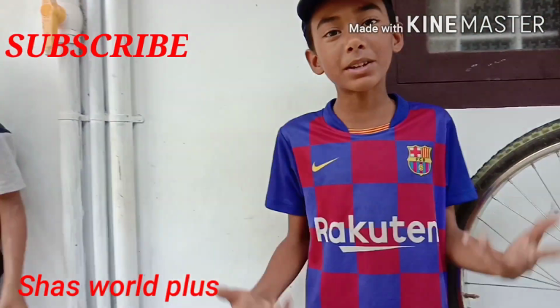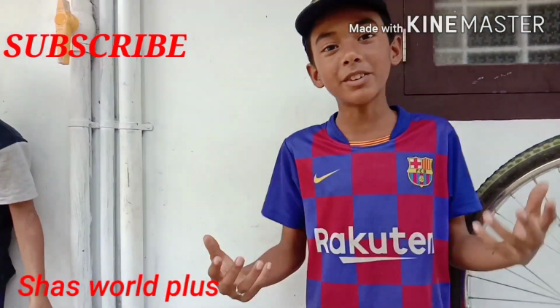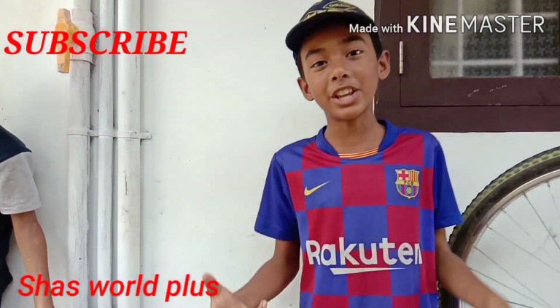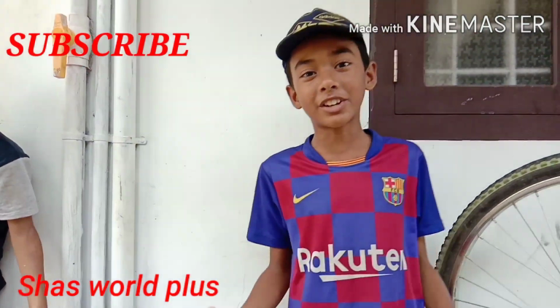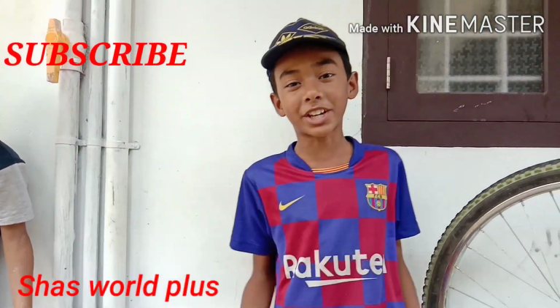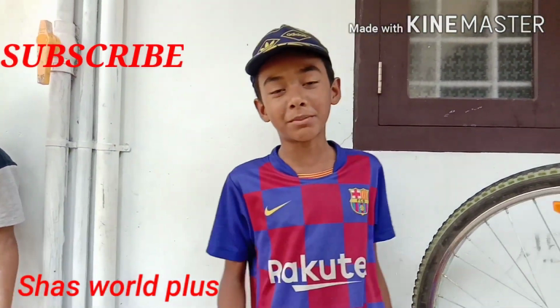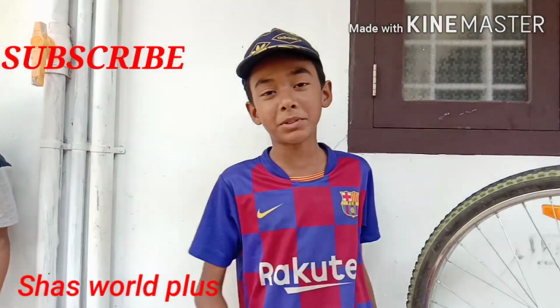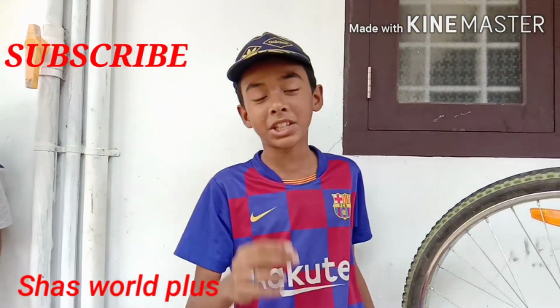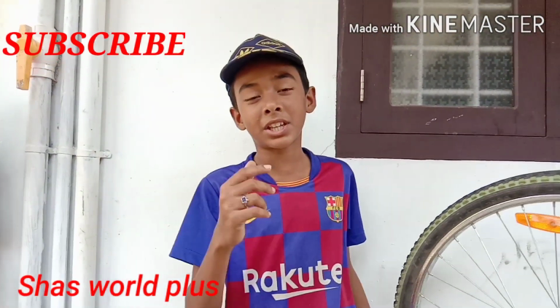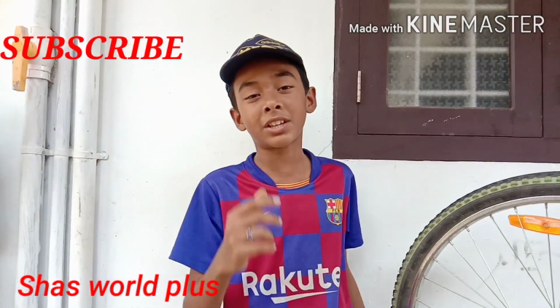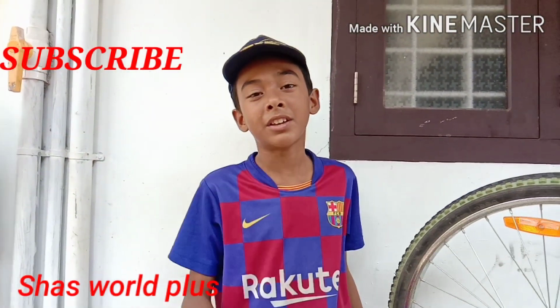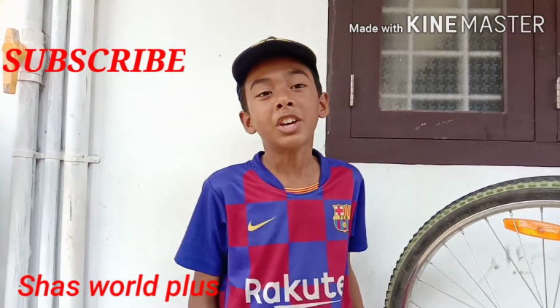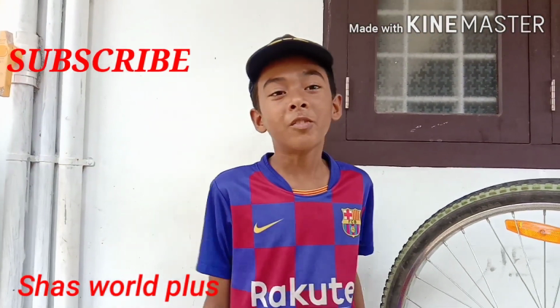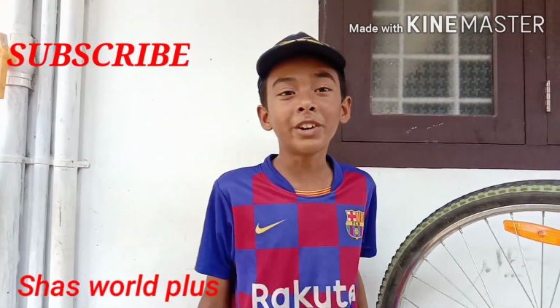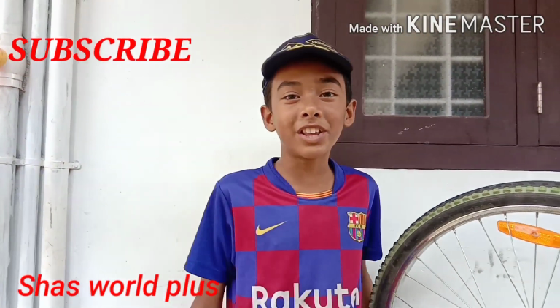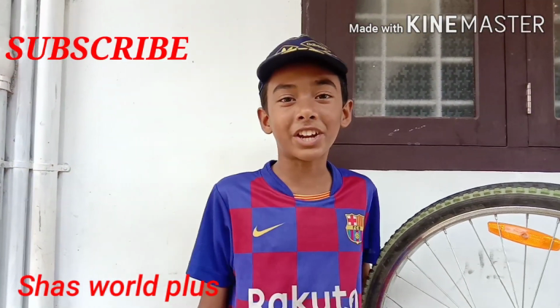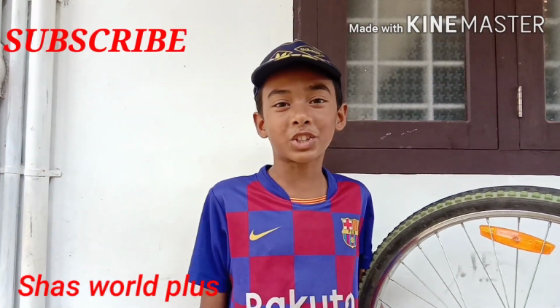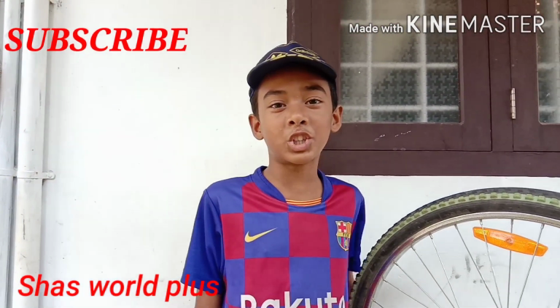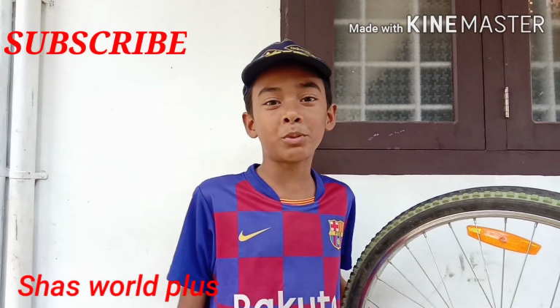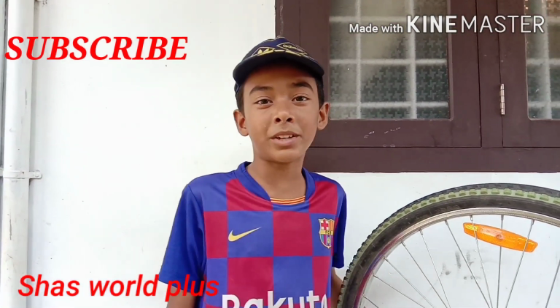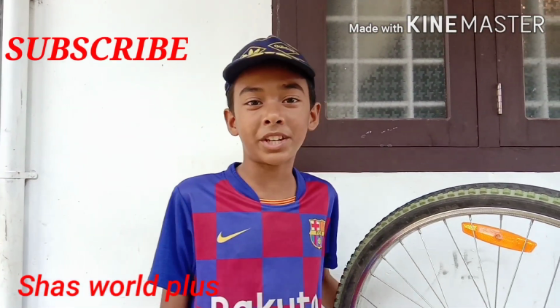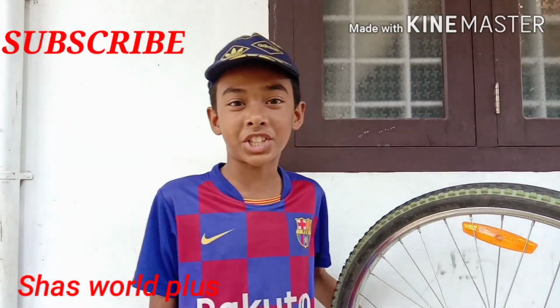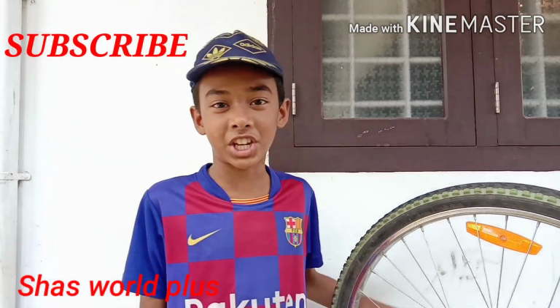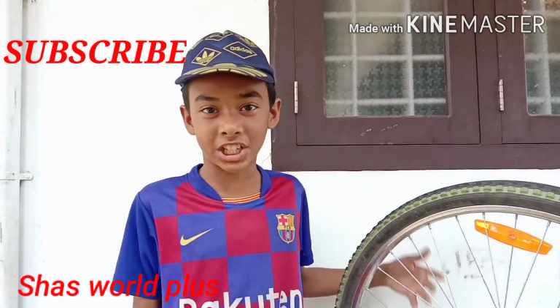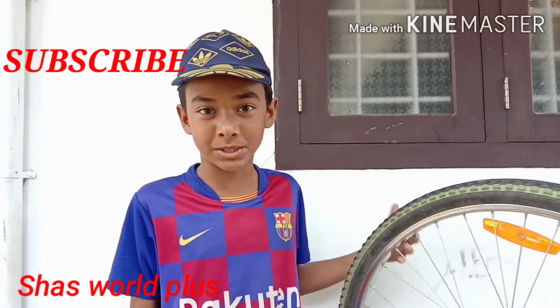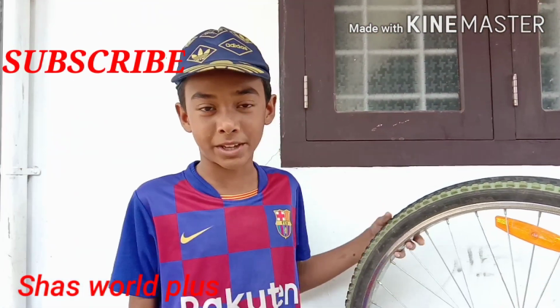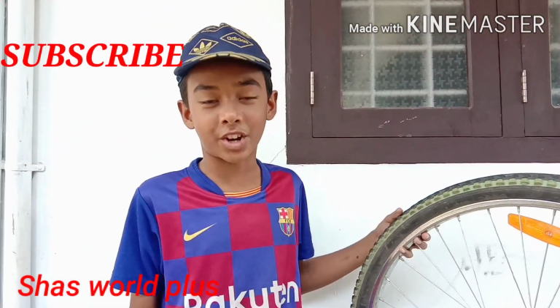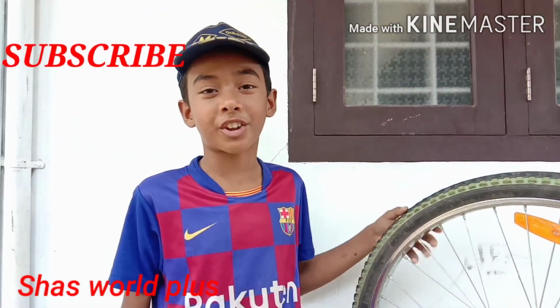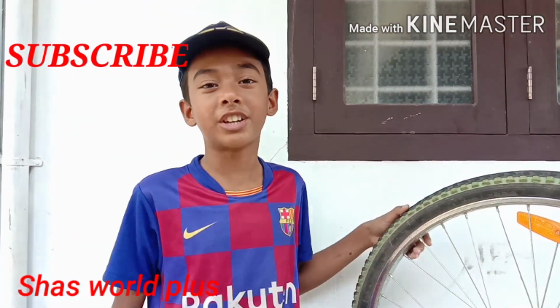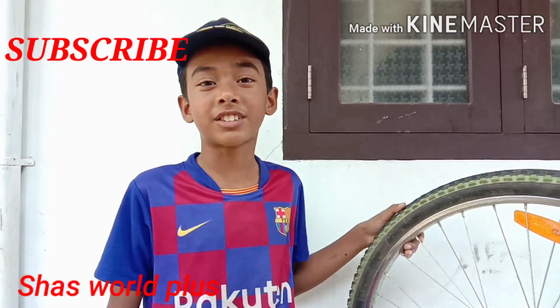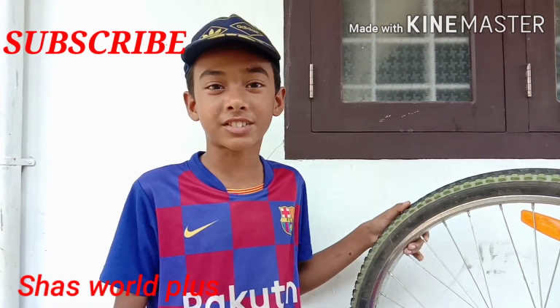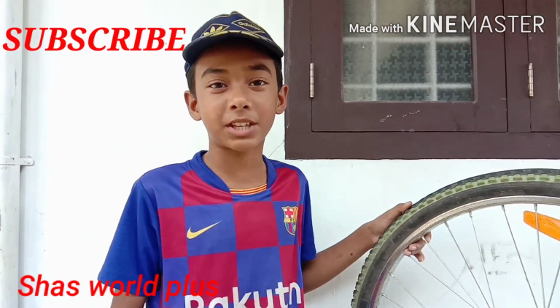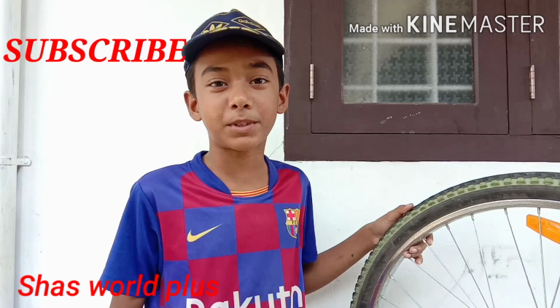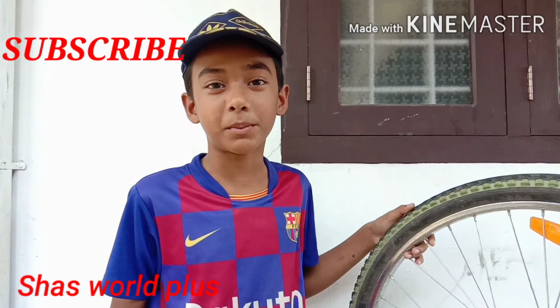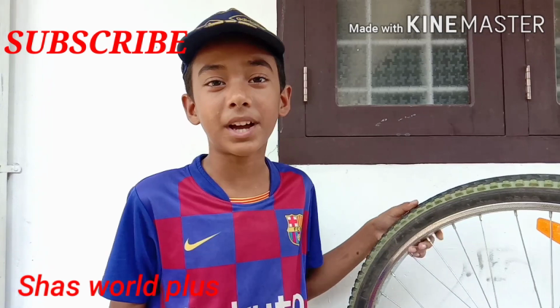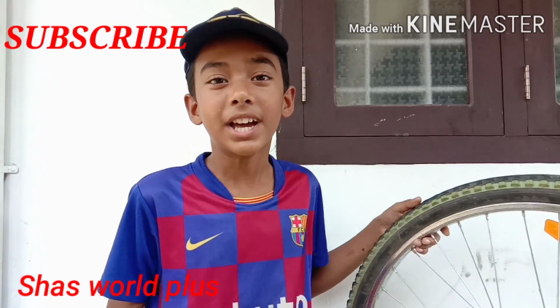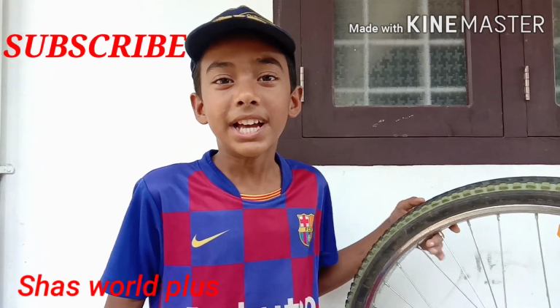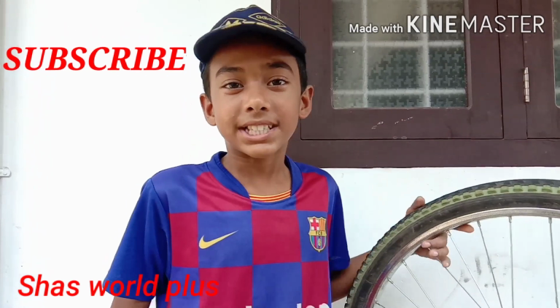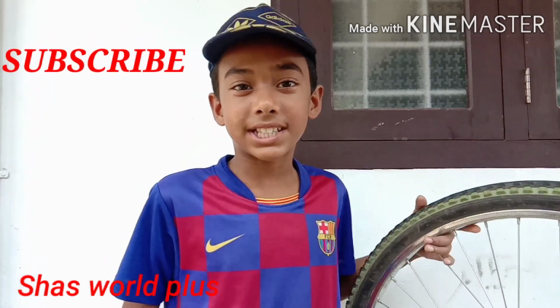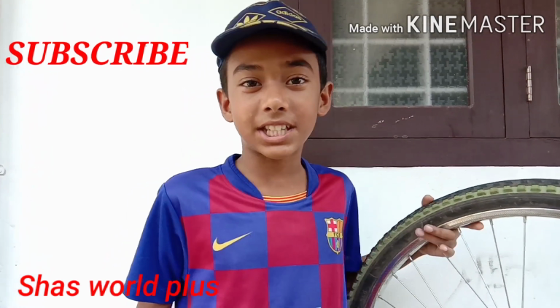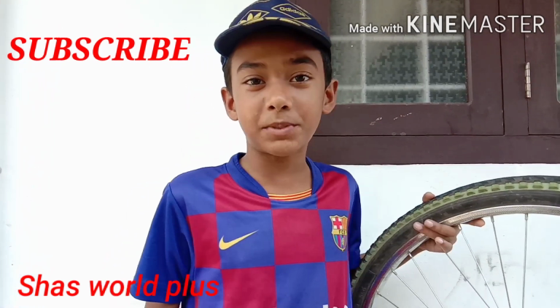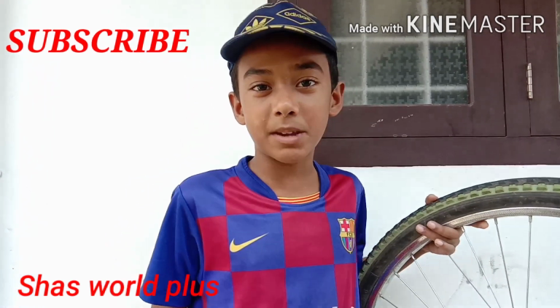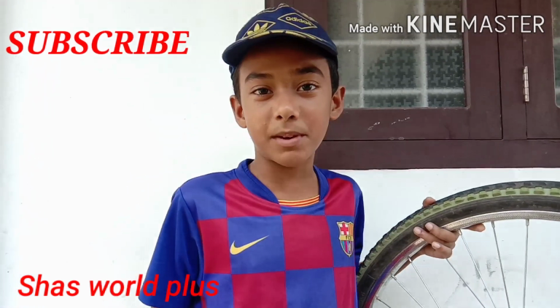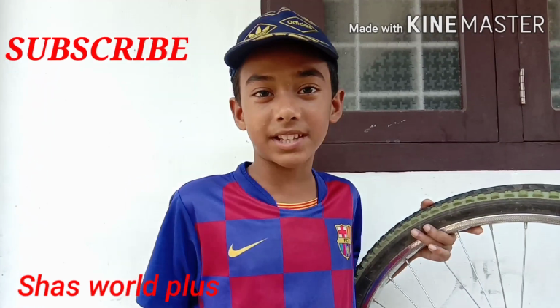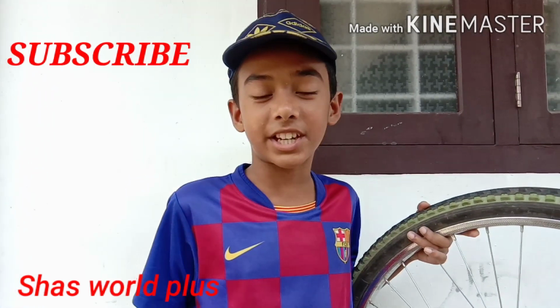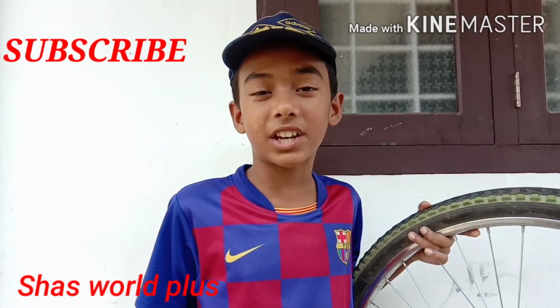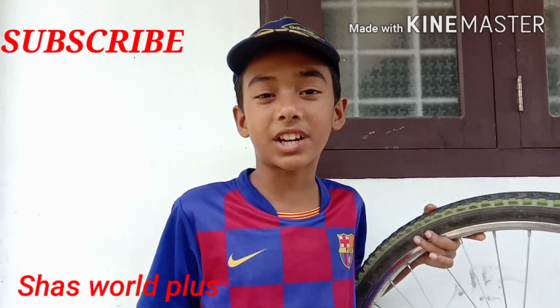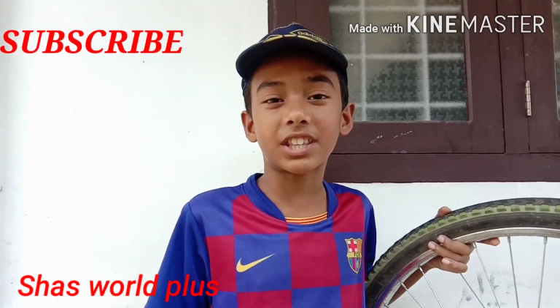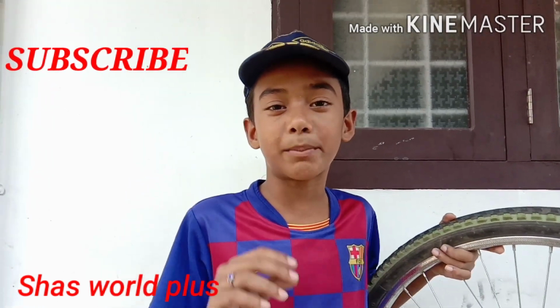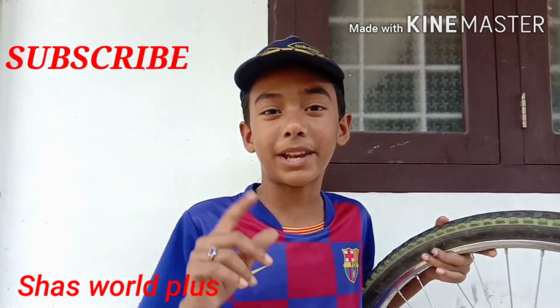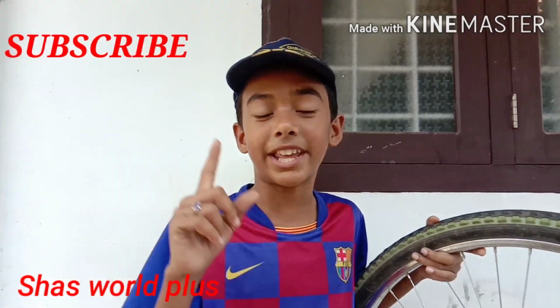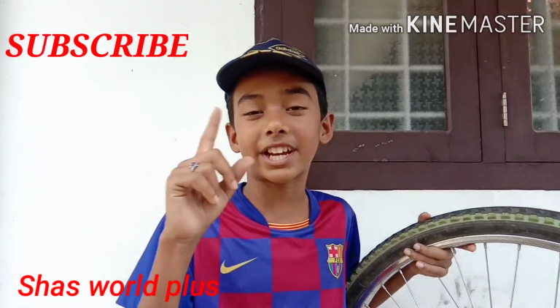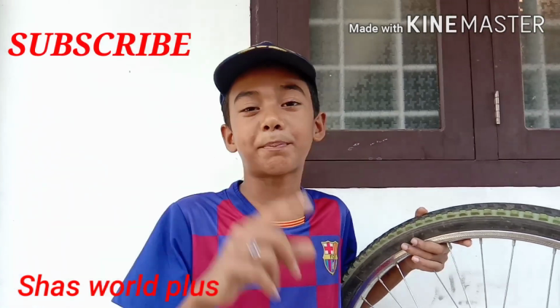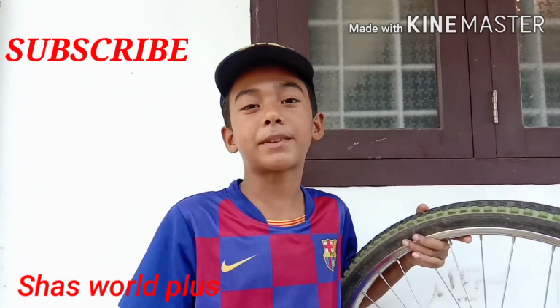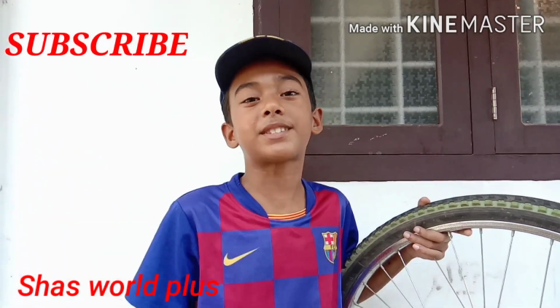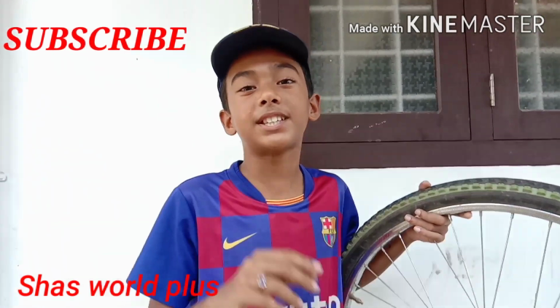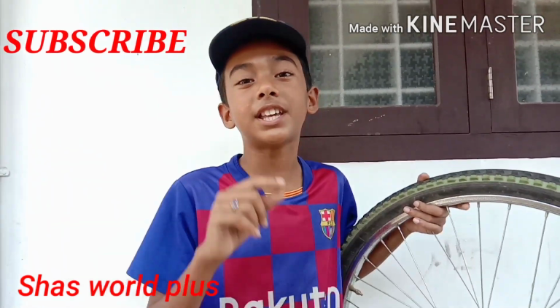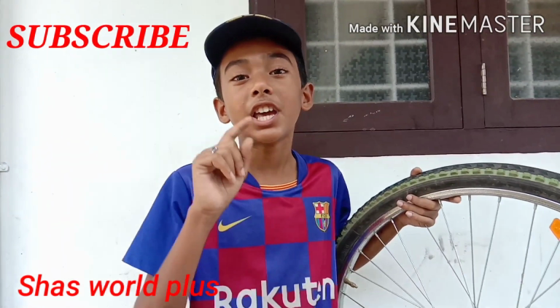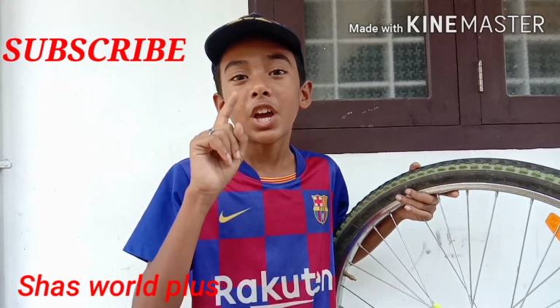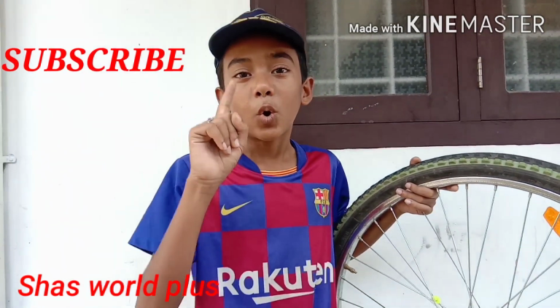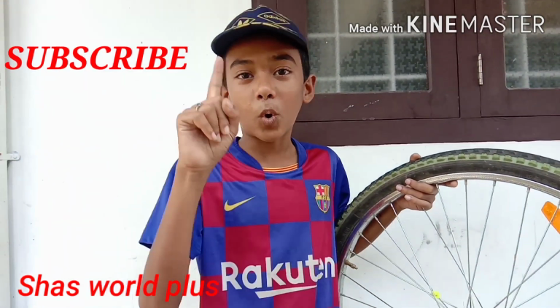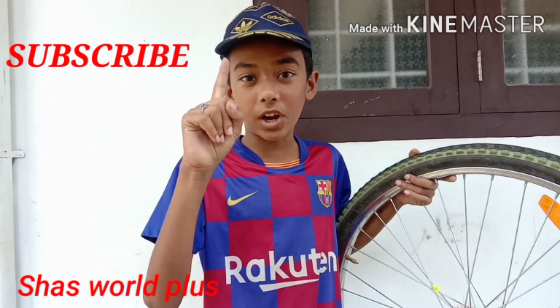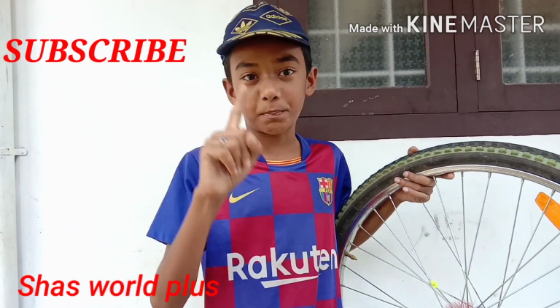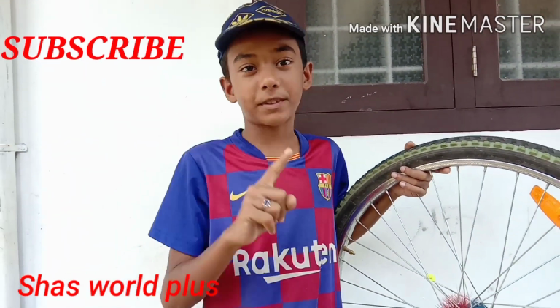Please subscribe to our channel. Please subscribe. Thank you for your support.